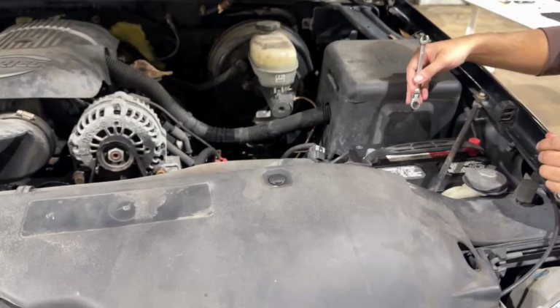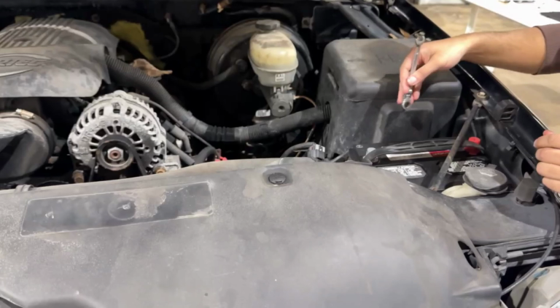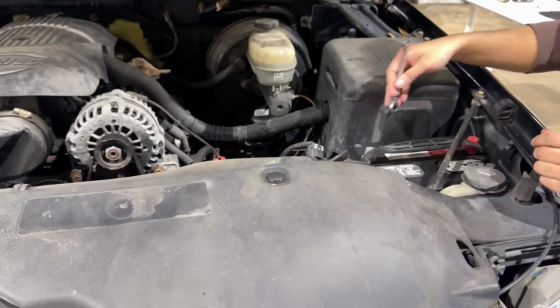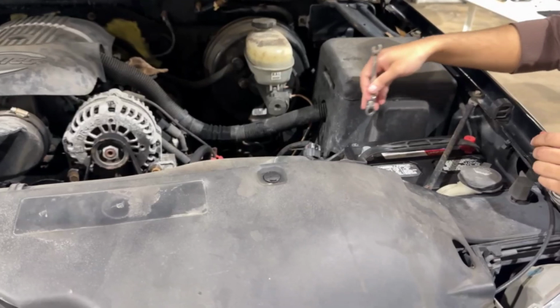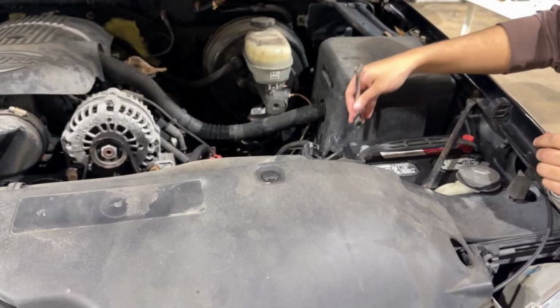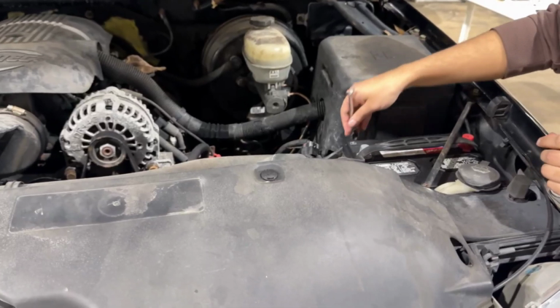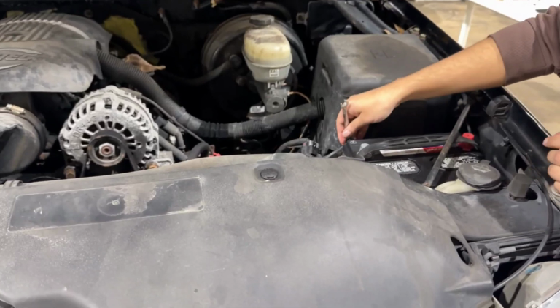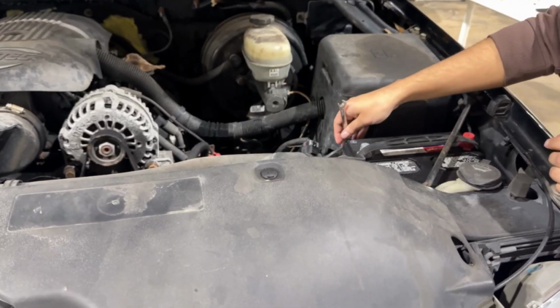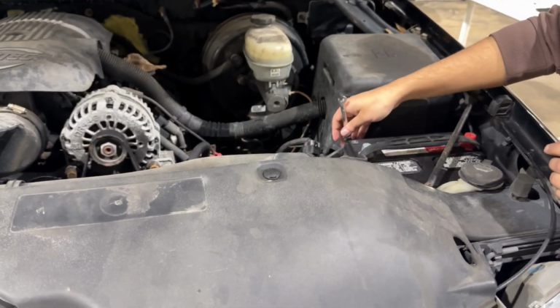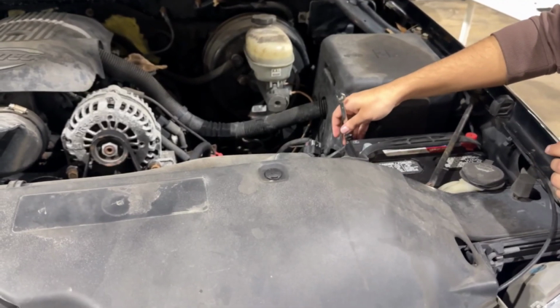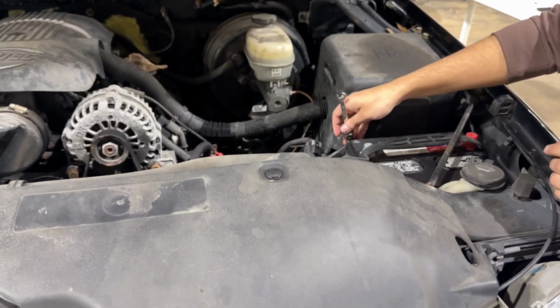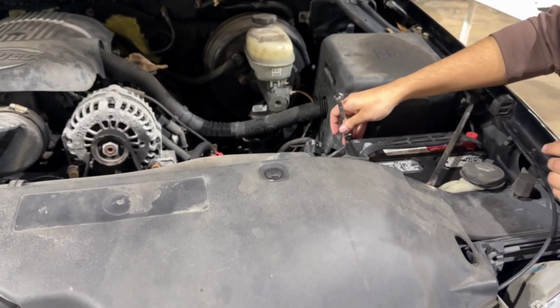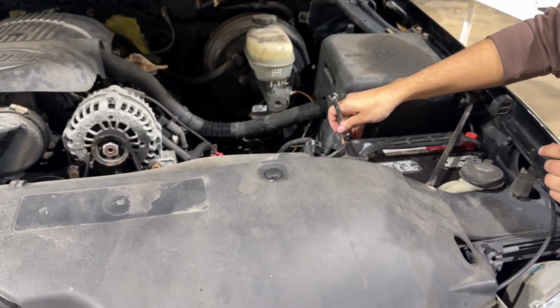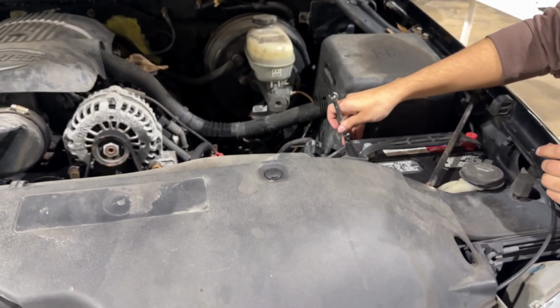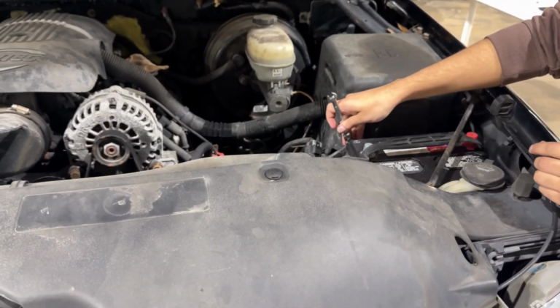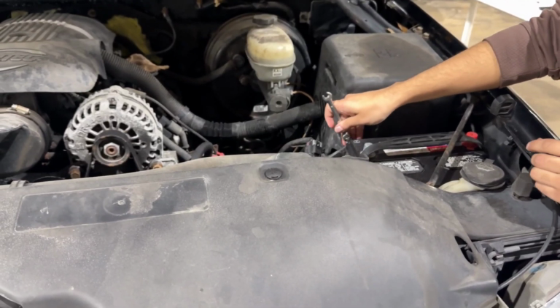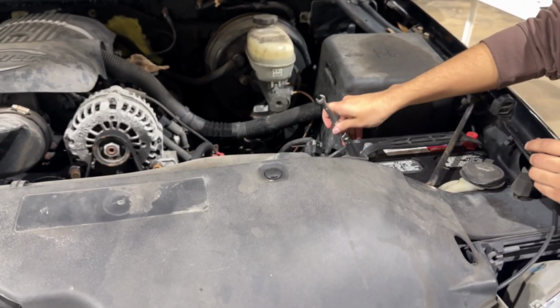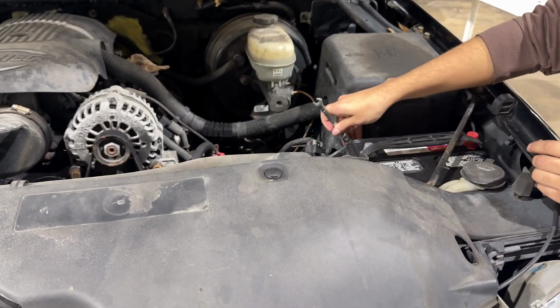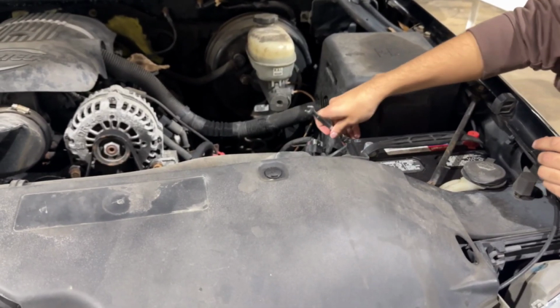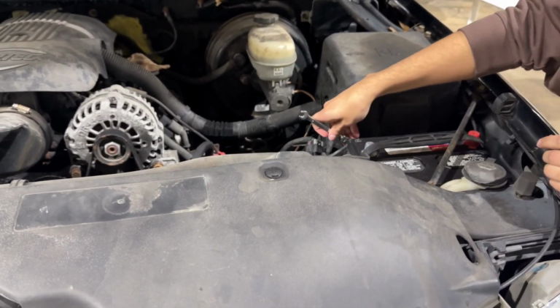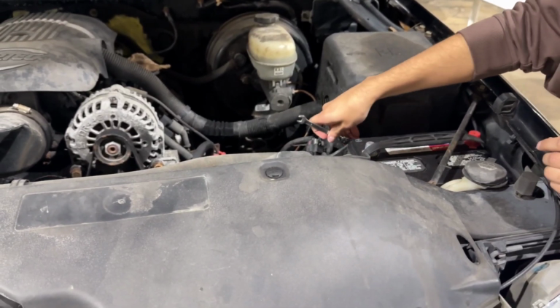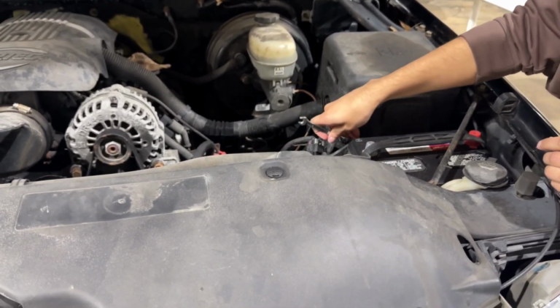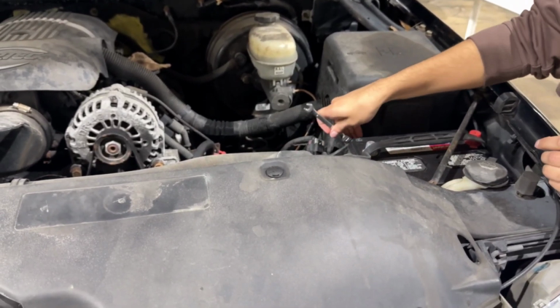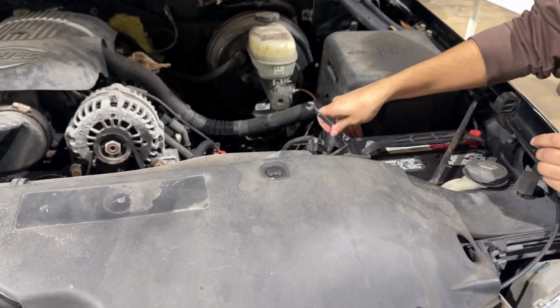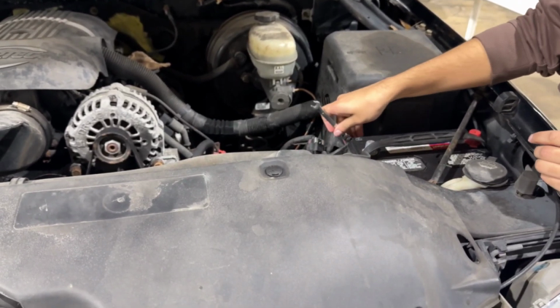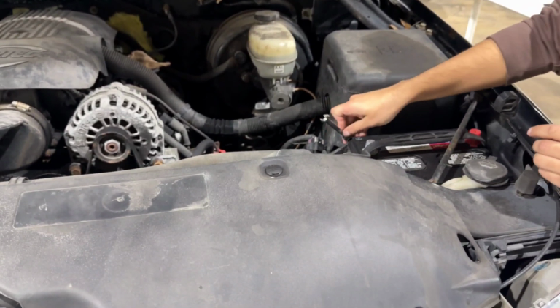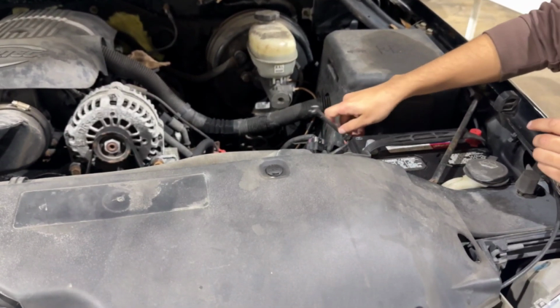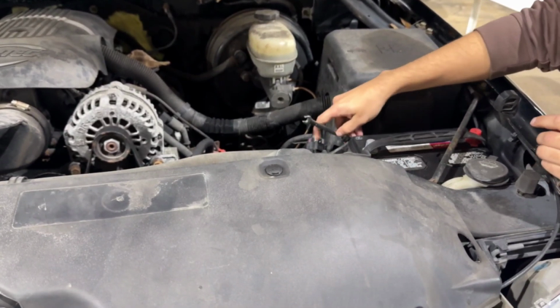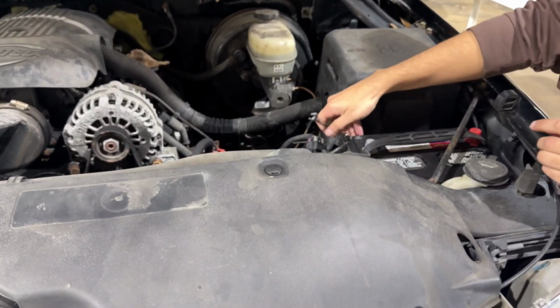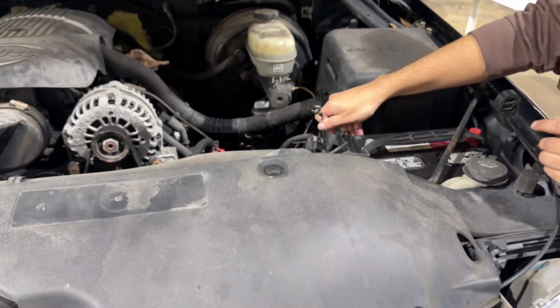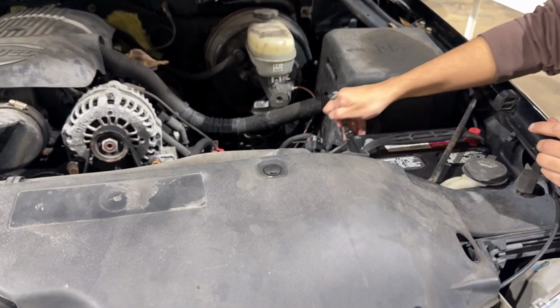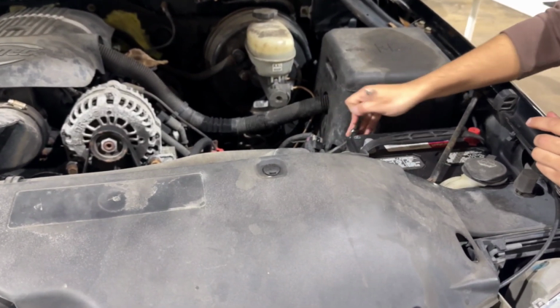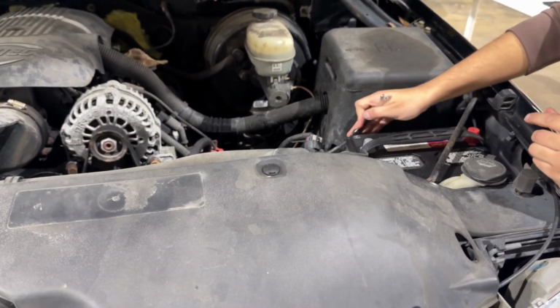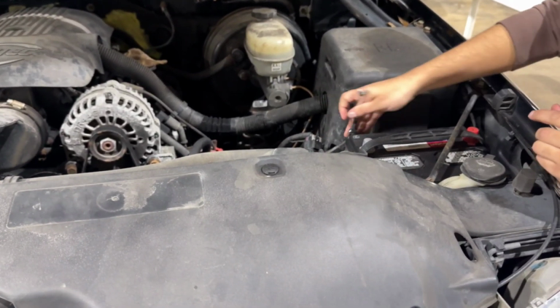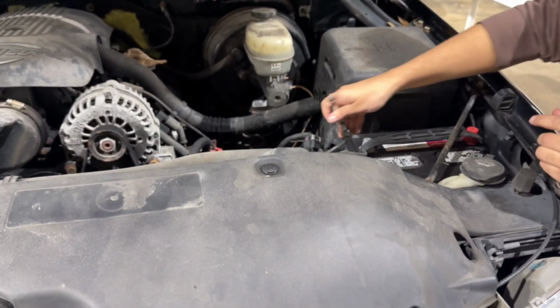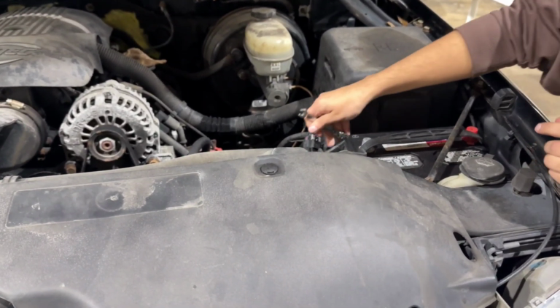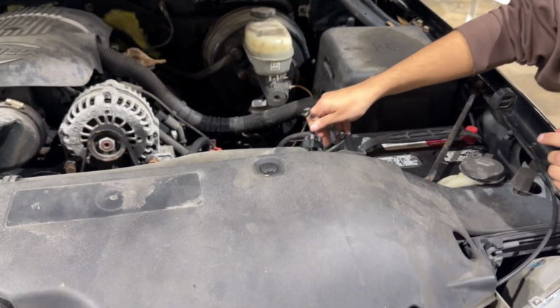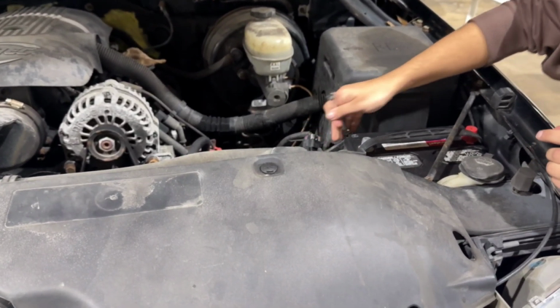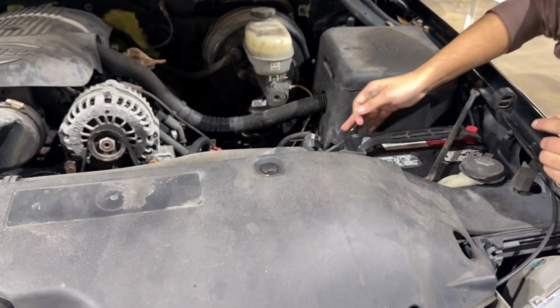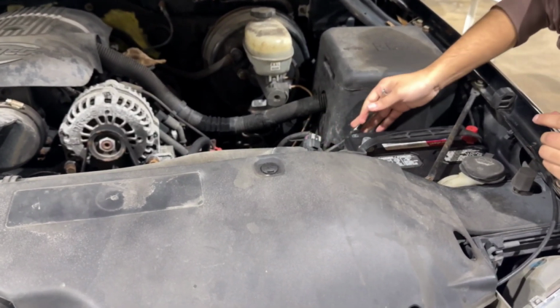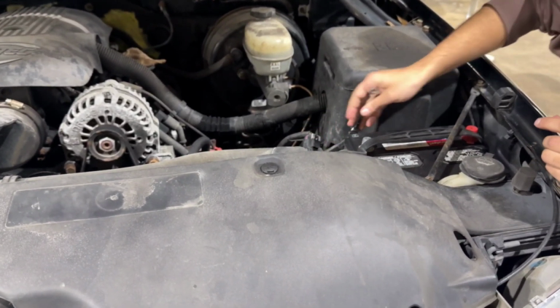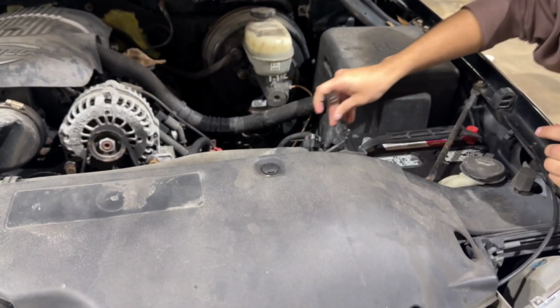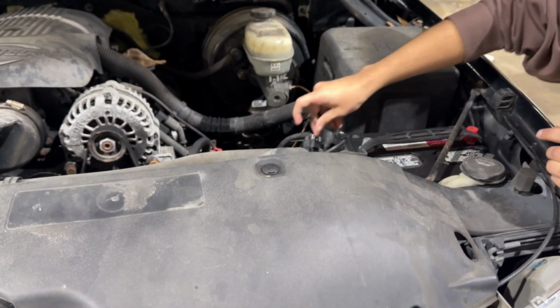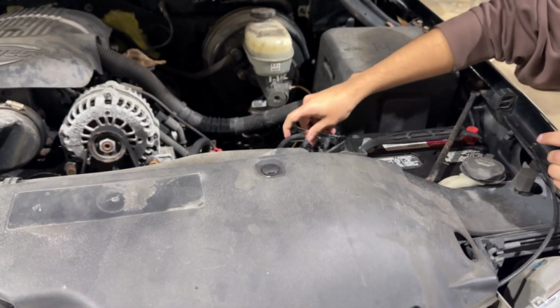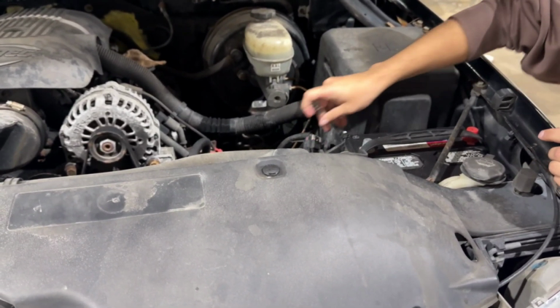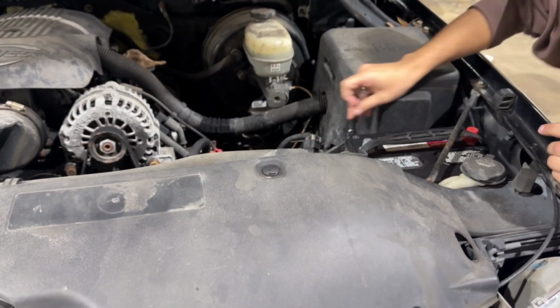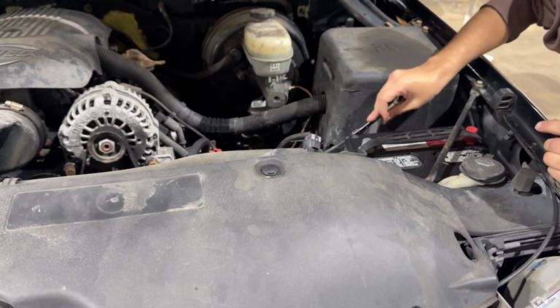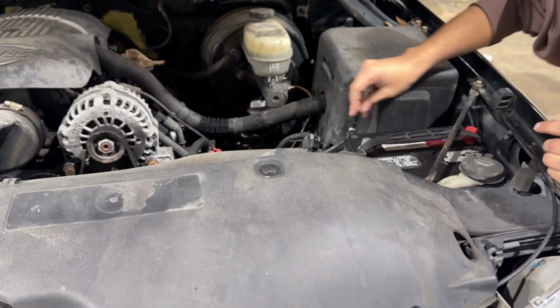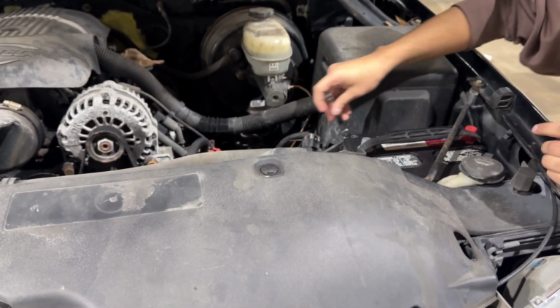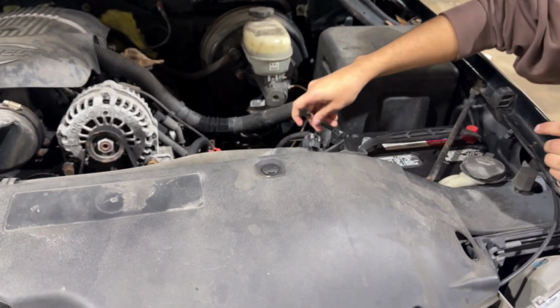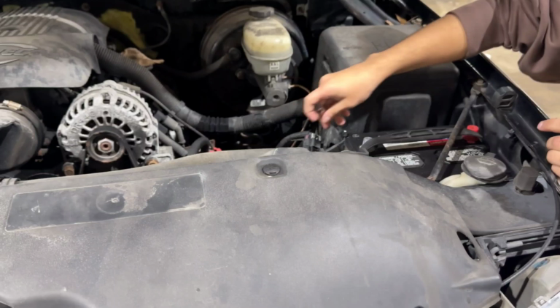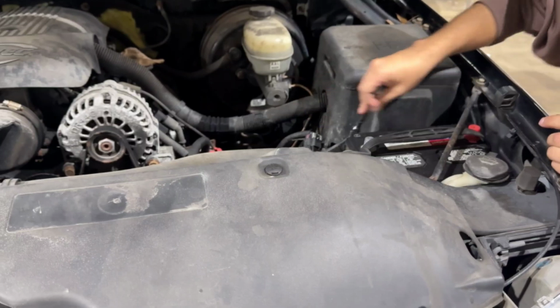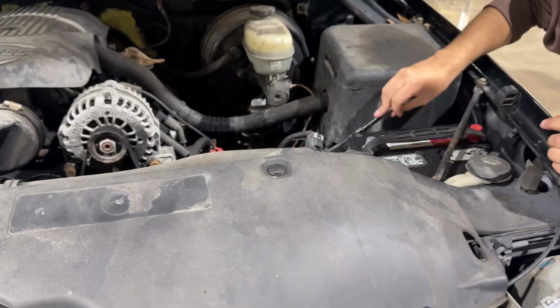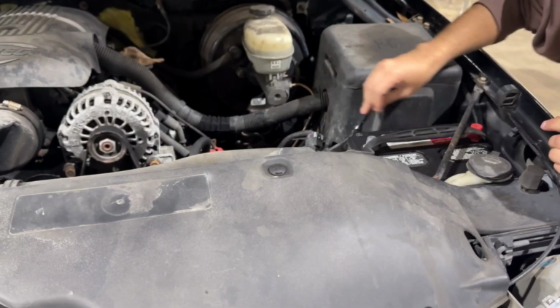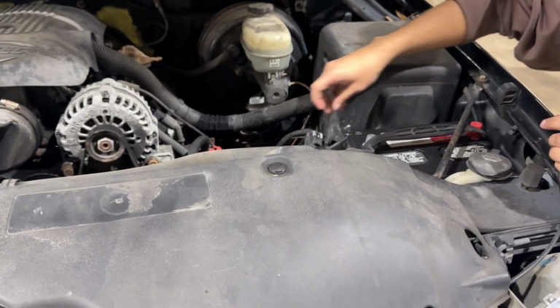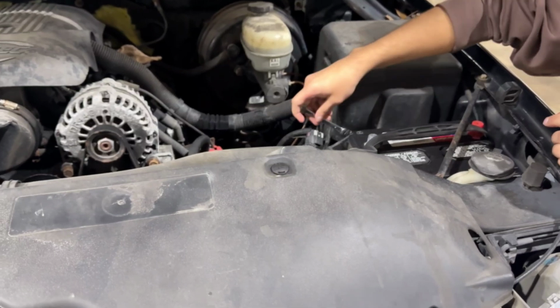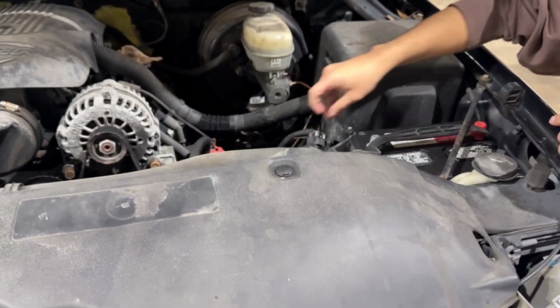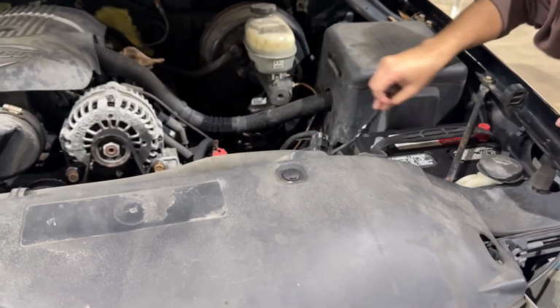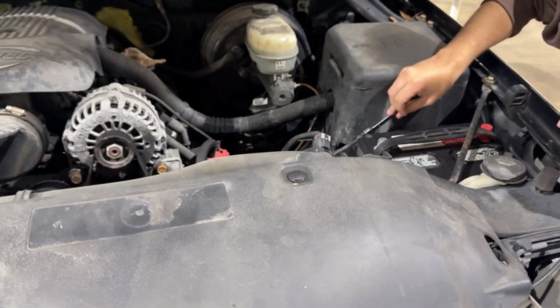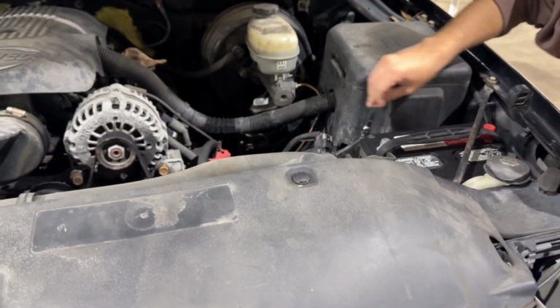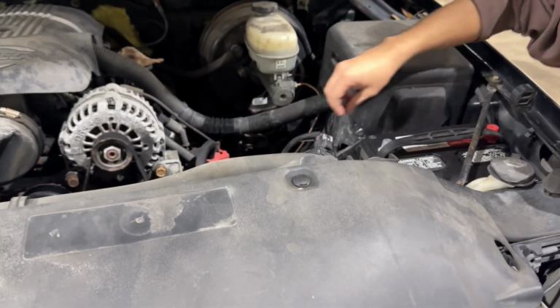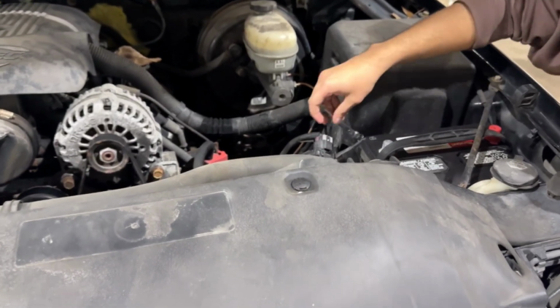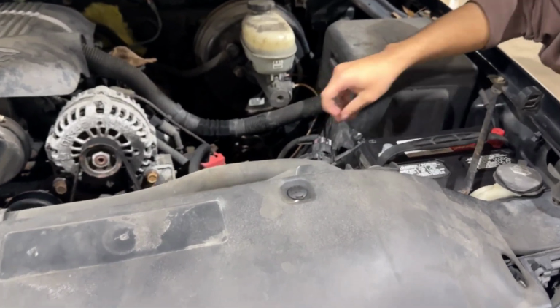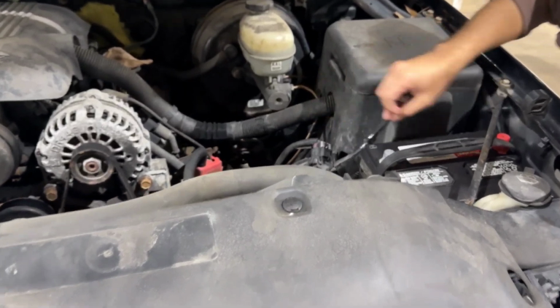In today's video, we'll walk you through the process of replacing a body control module, or BCM, on your GM vehicle. Let's get started.